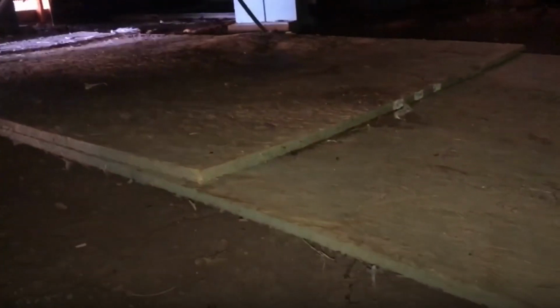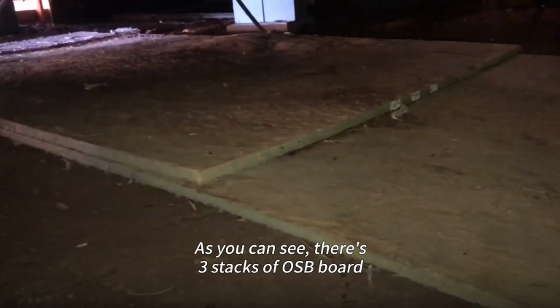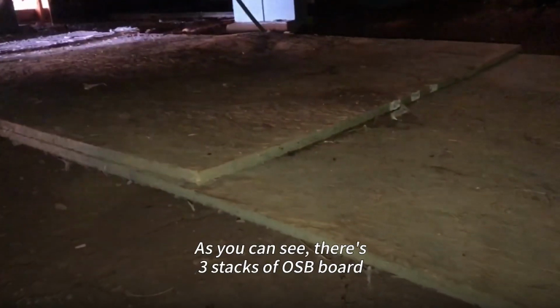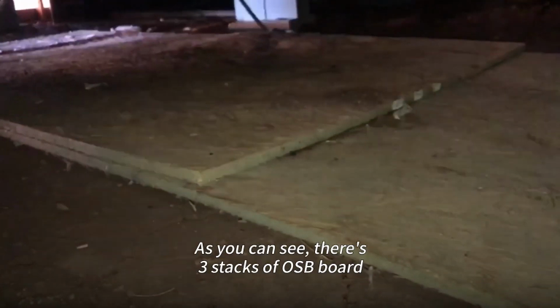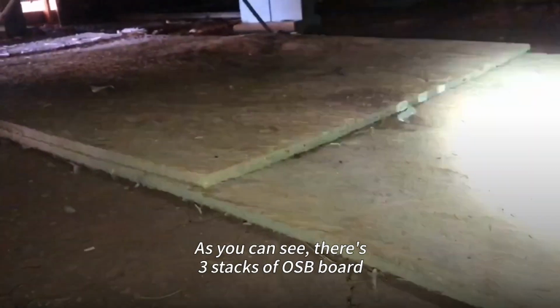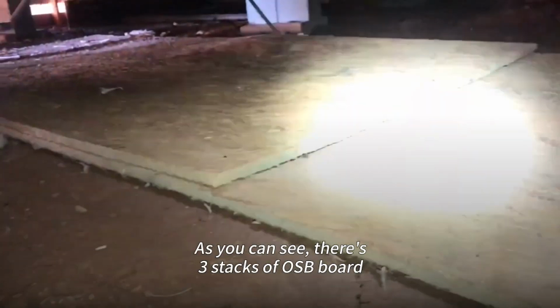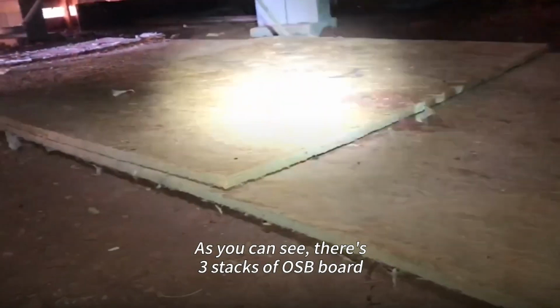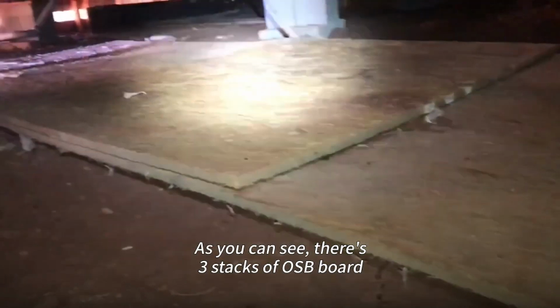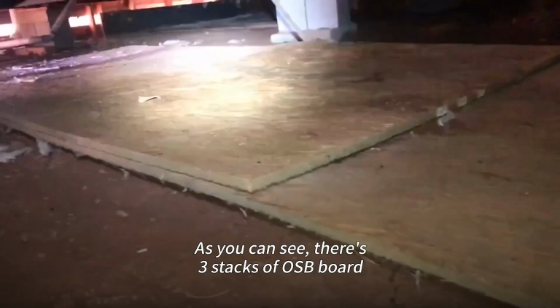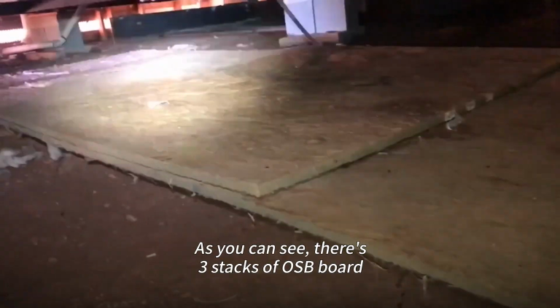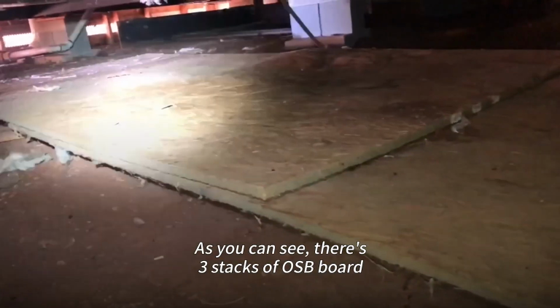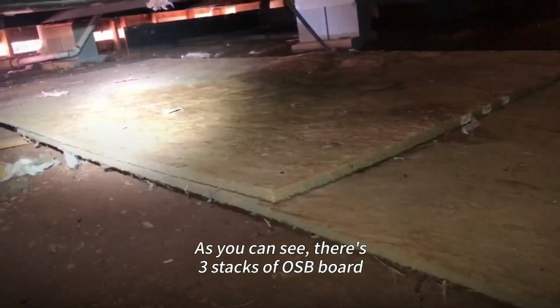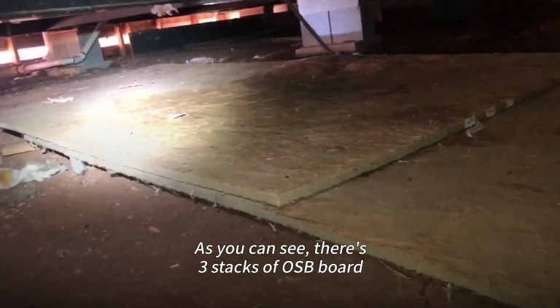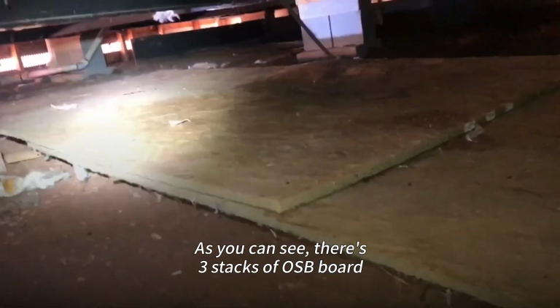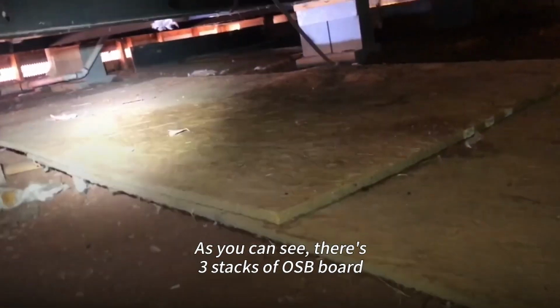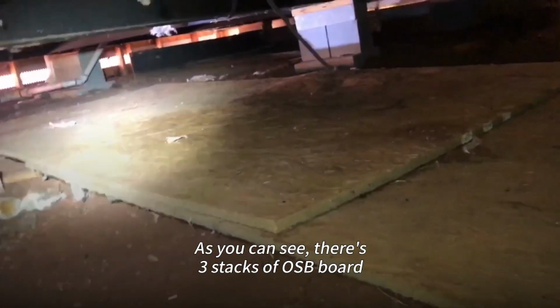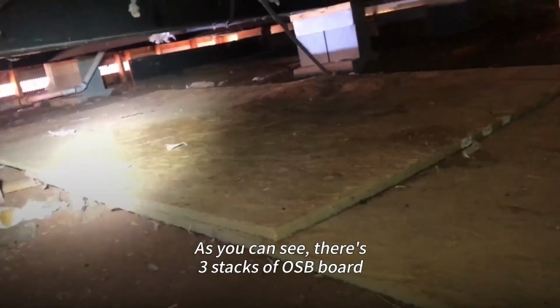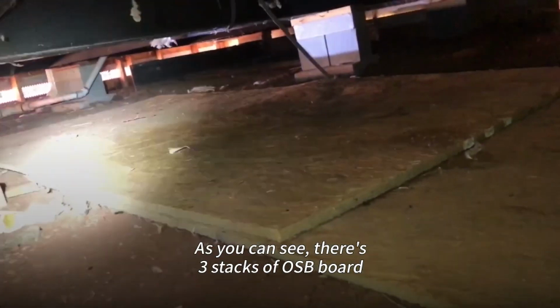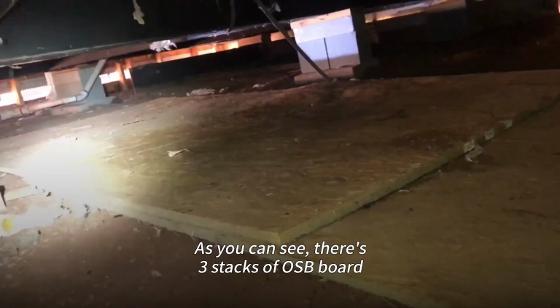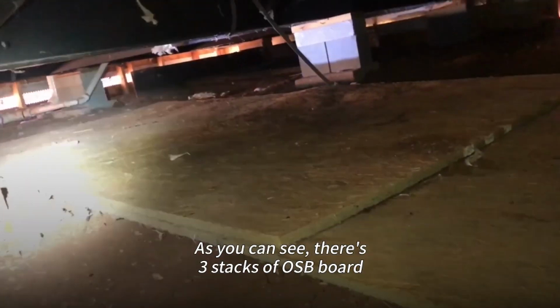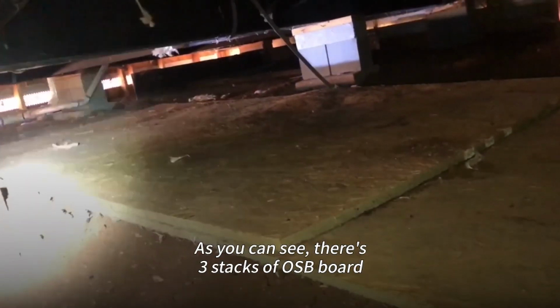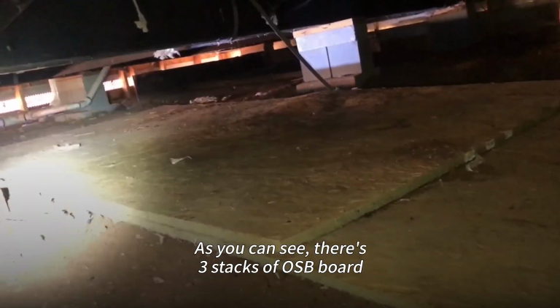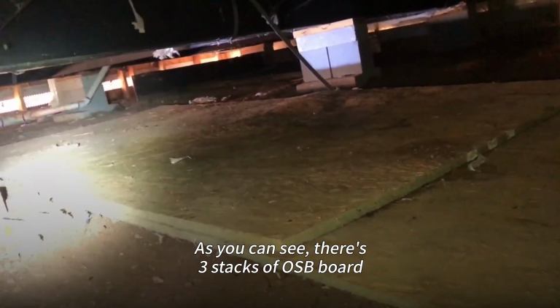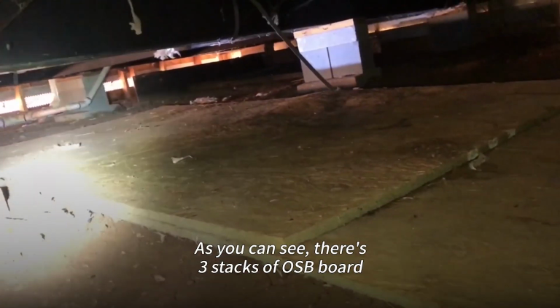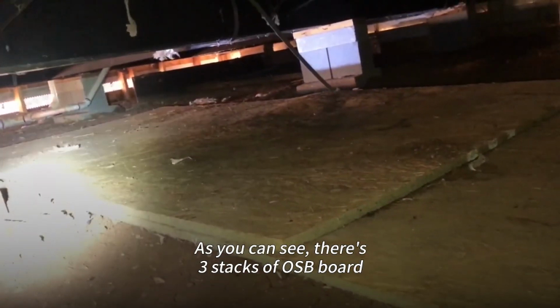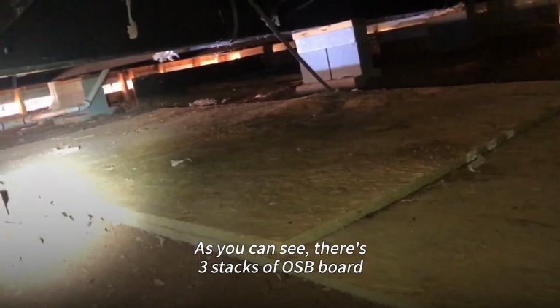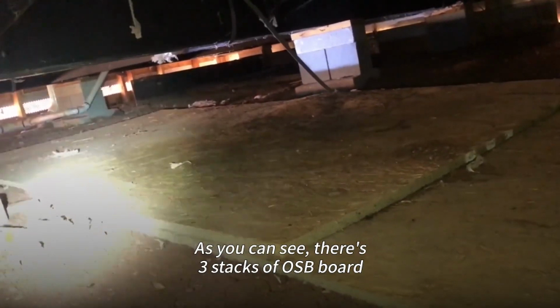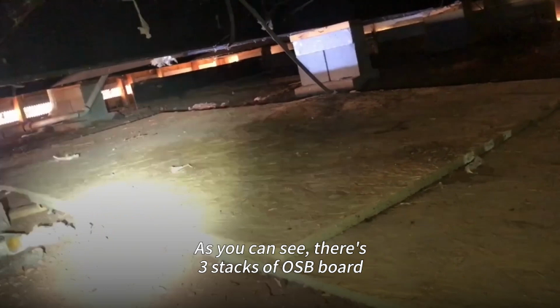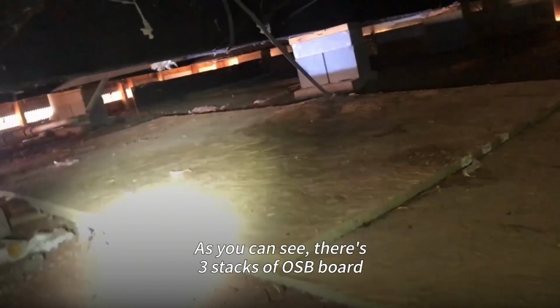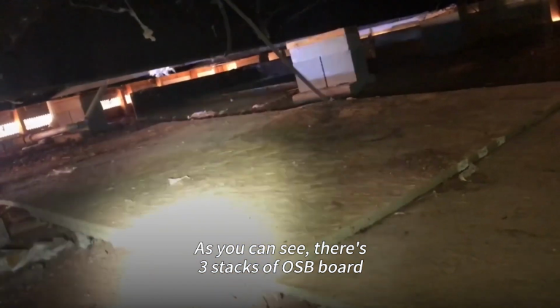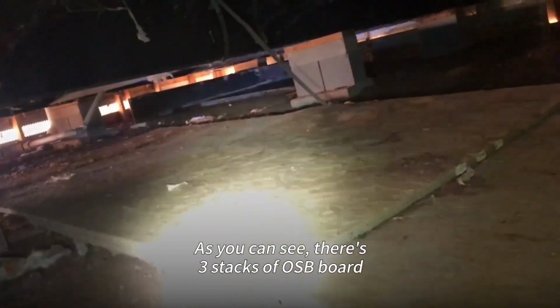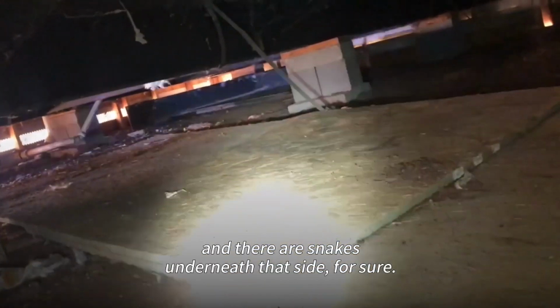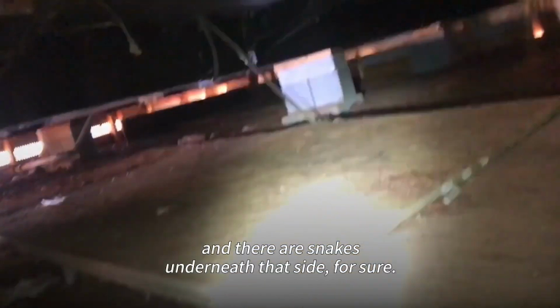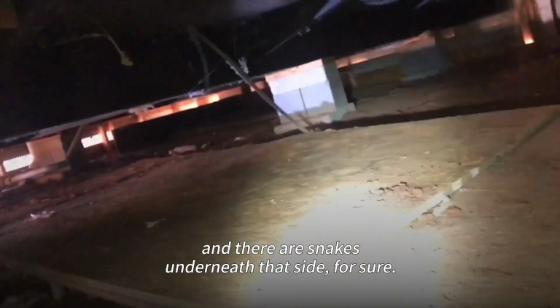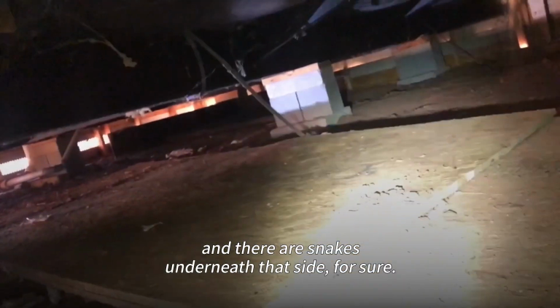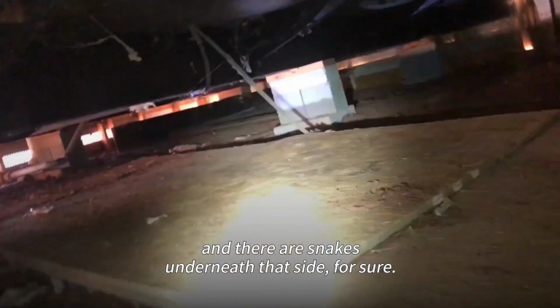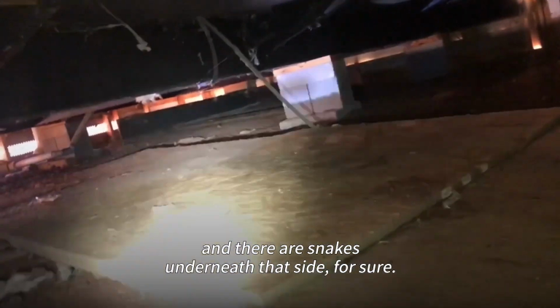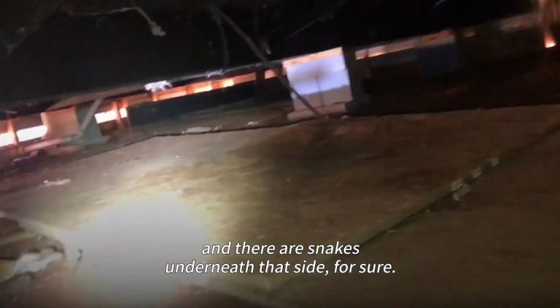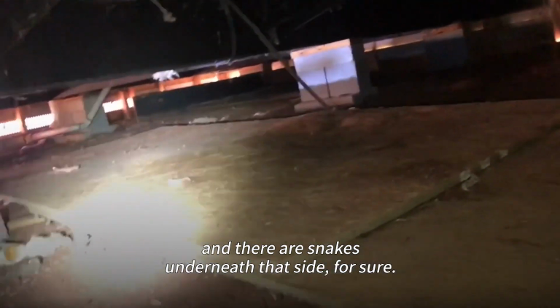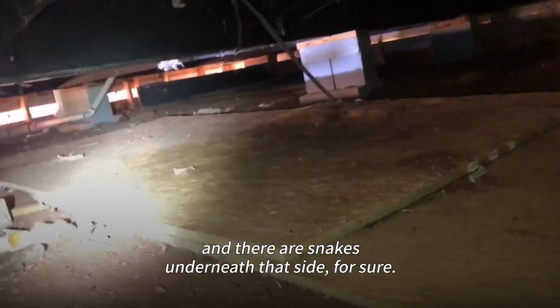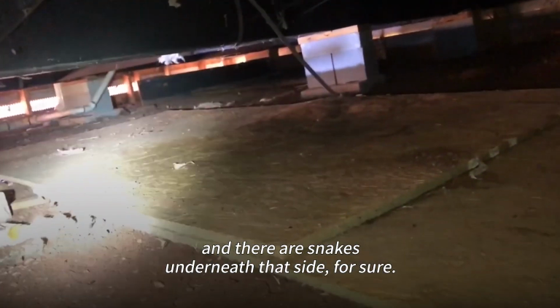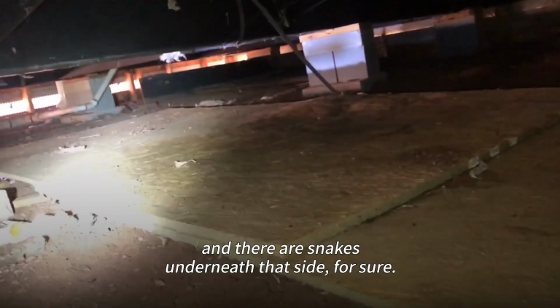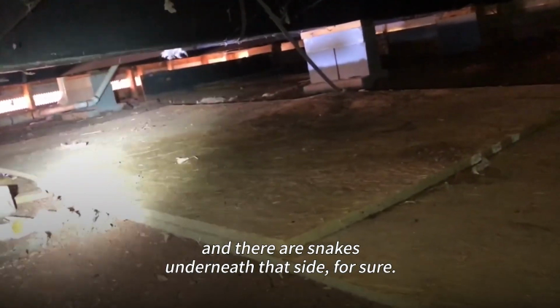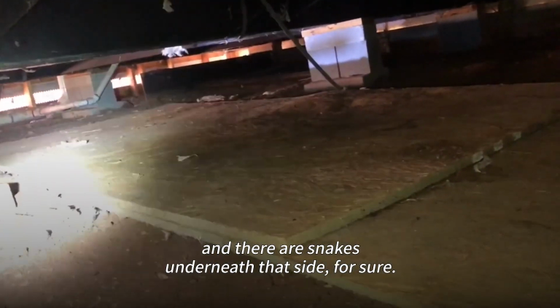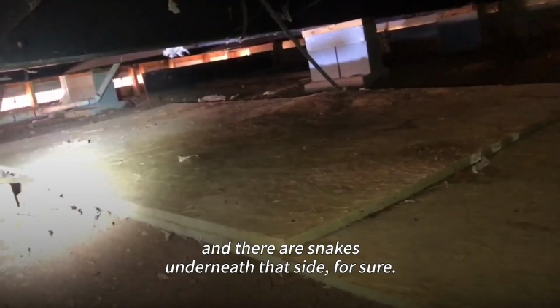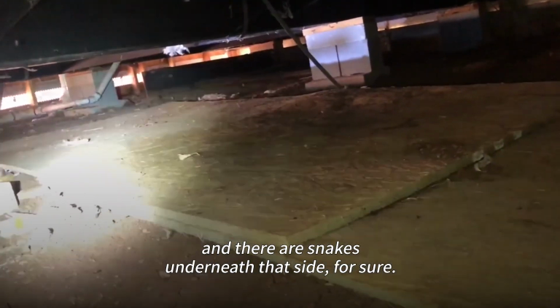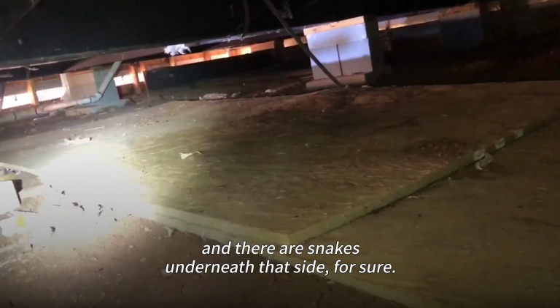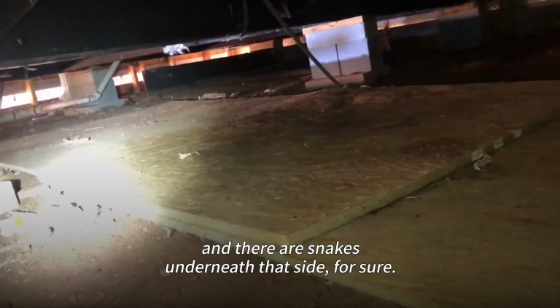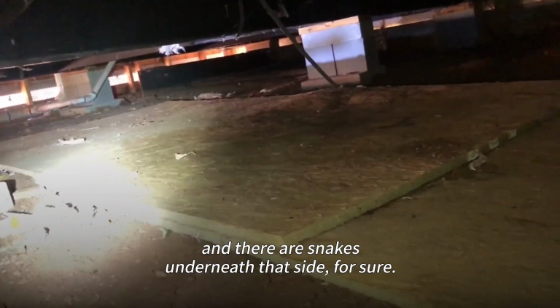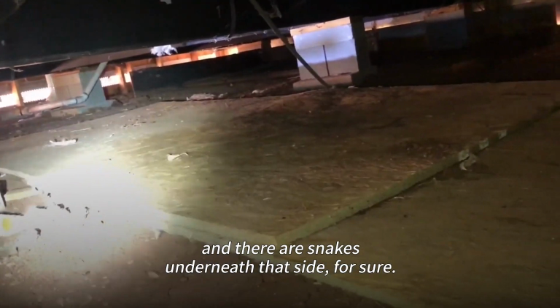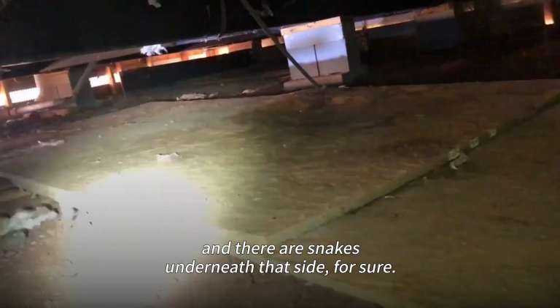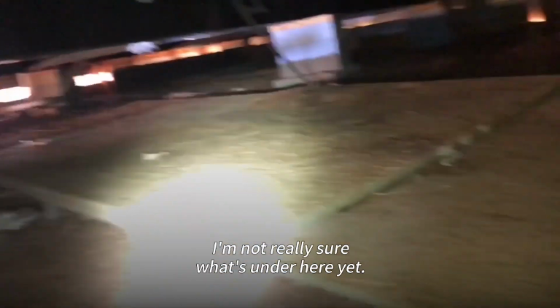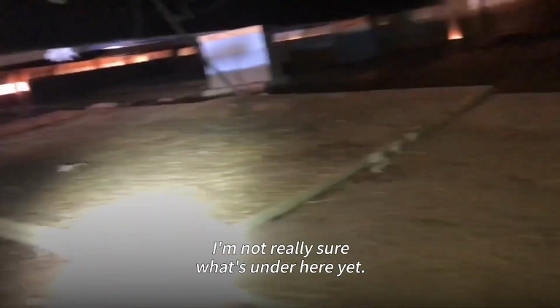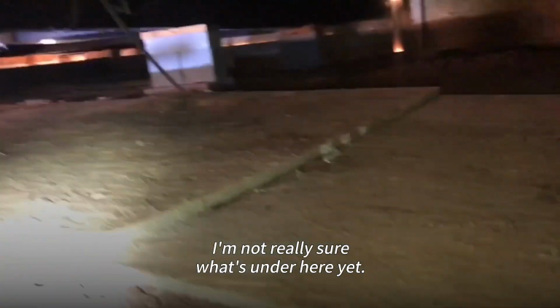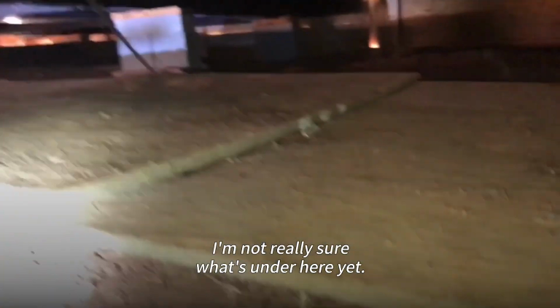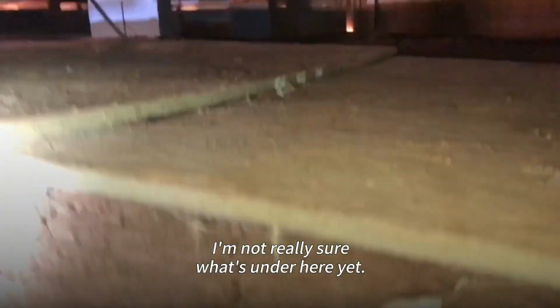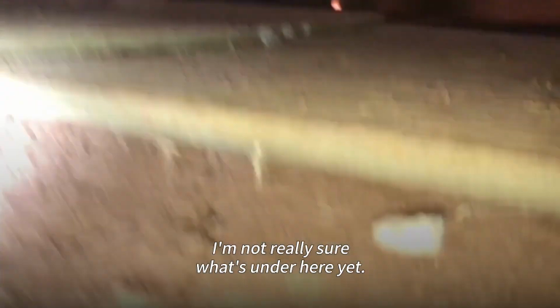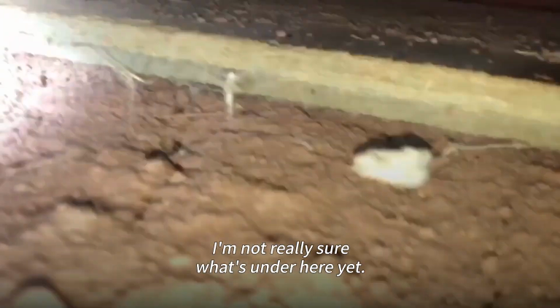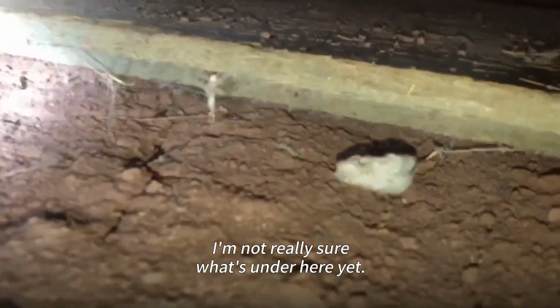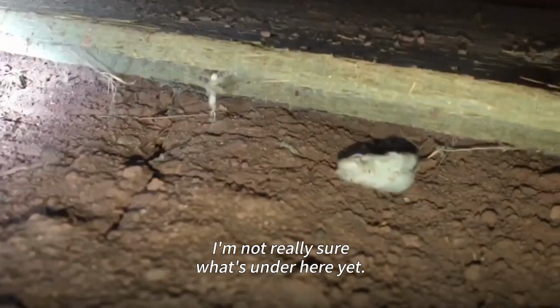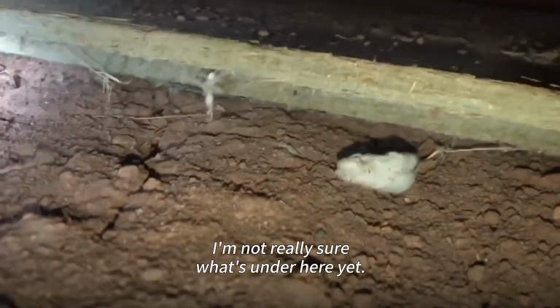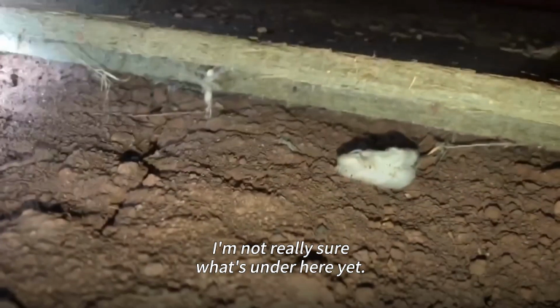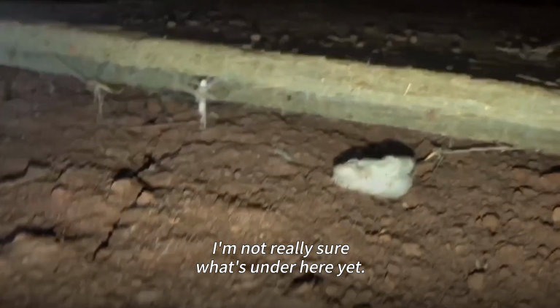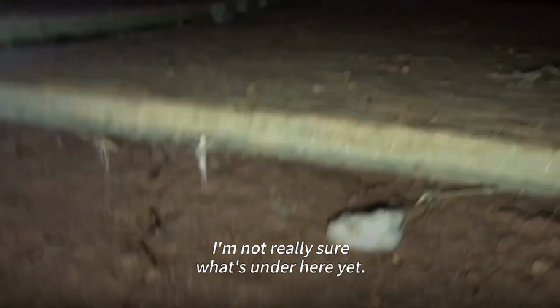As you can see, there's three stacks of OSB board and there are snakes underneath that side for sure. I'm not really sure what's under here yet.